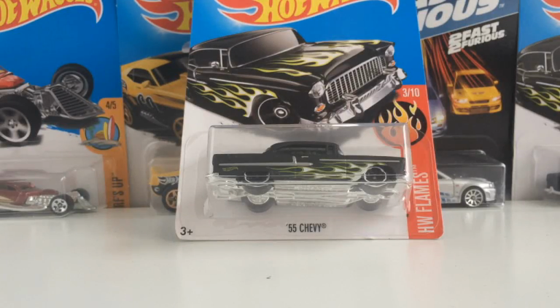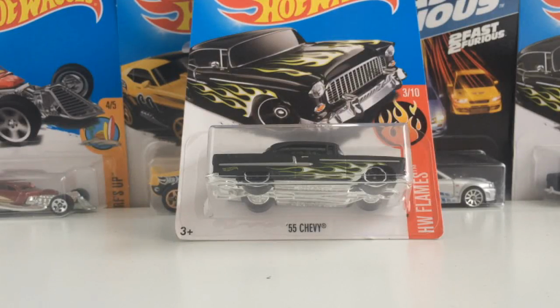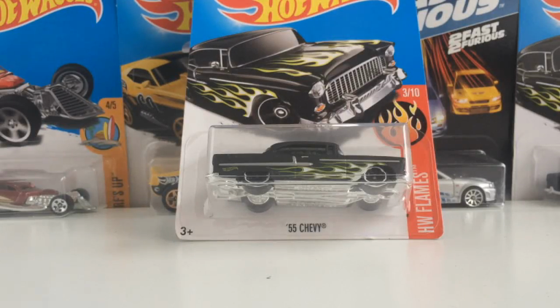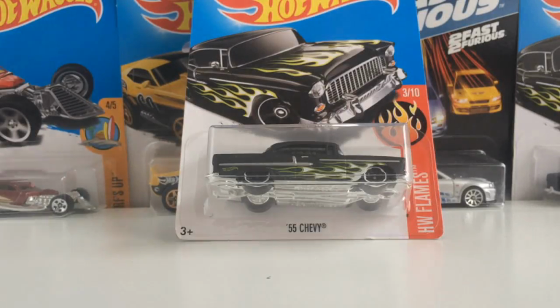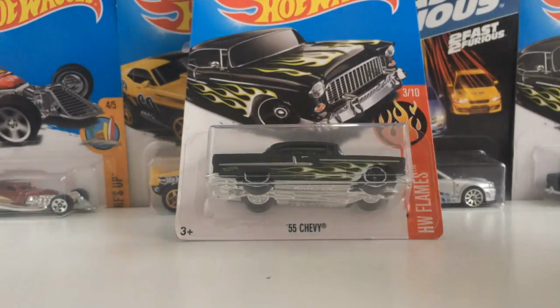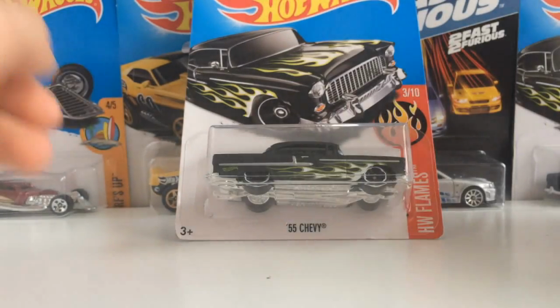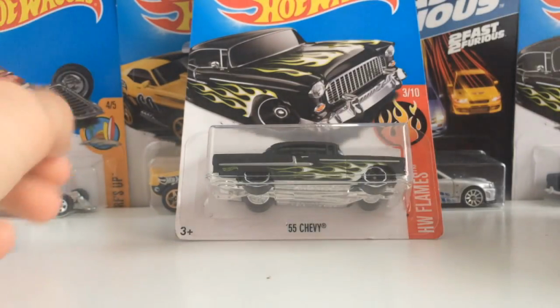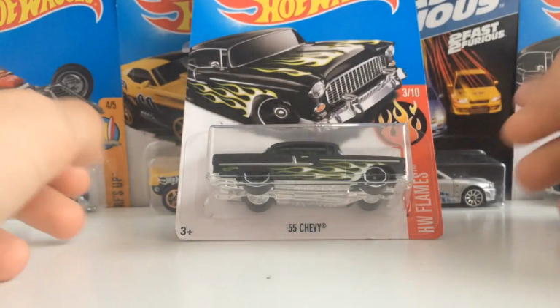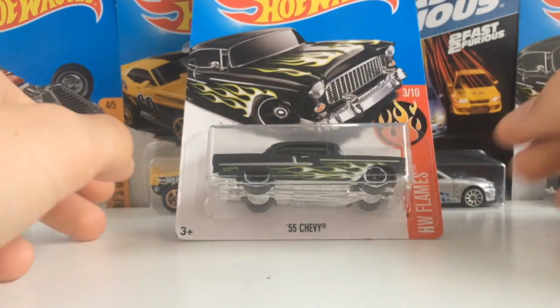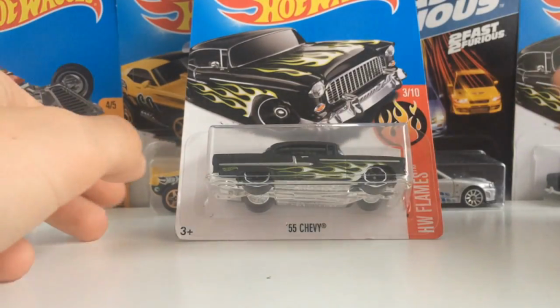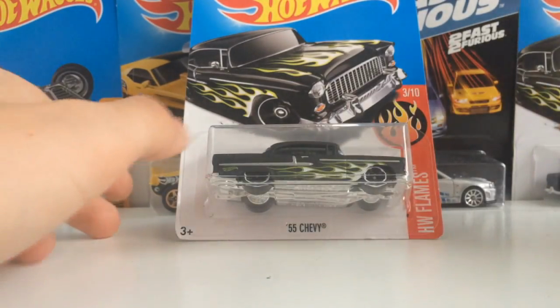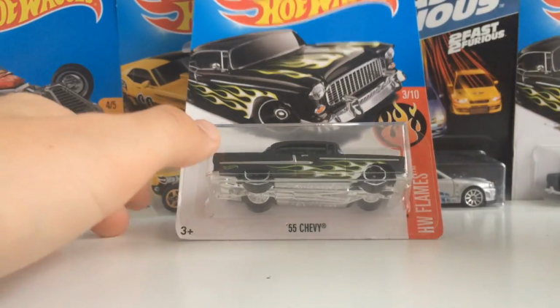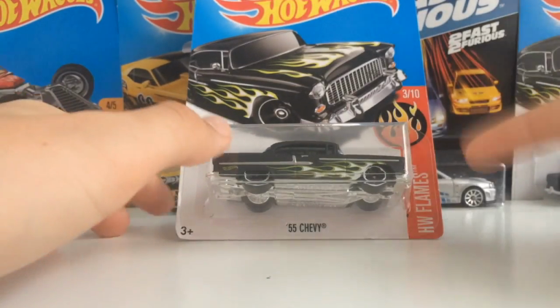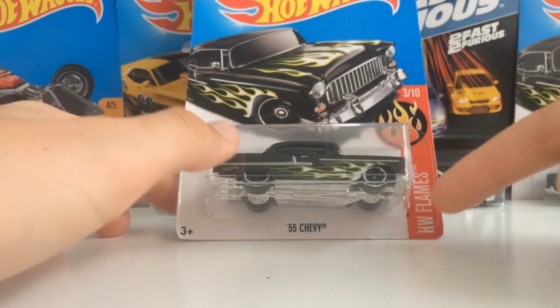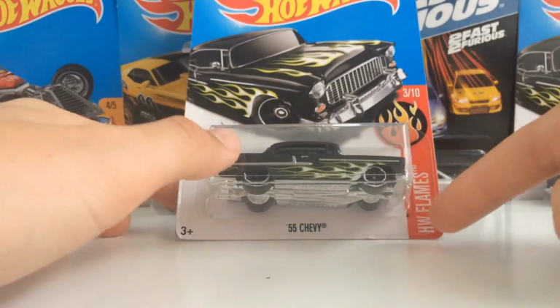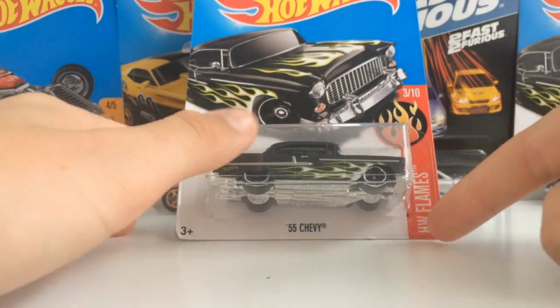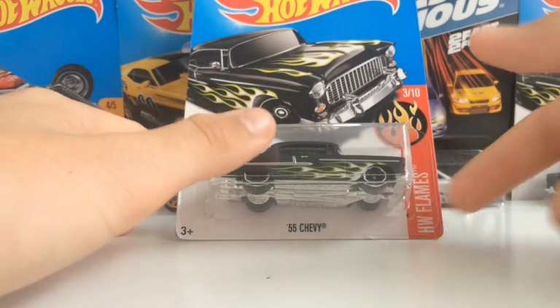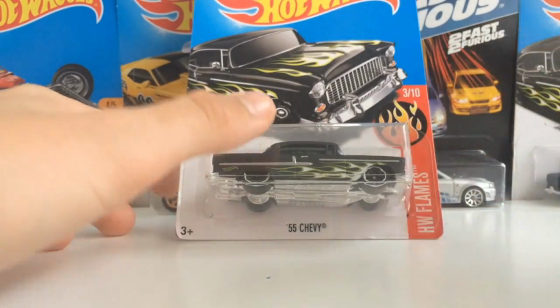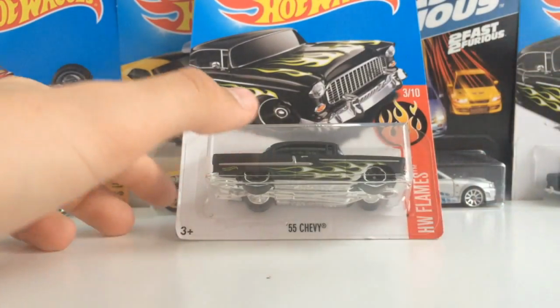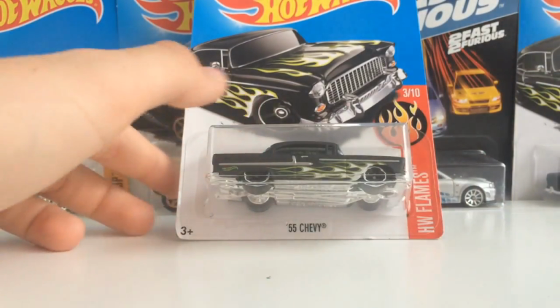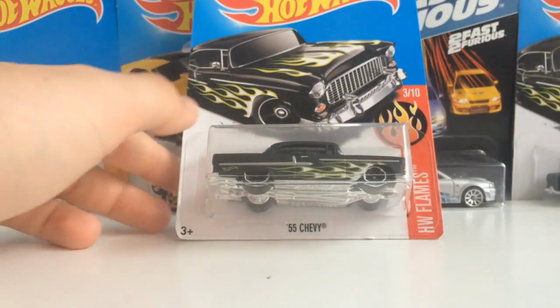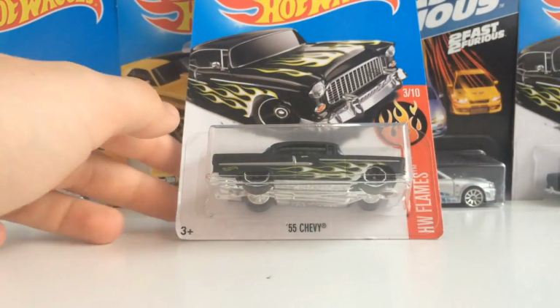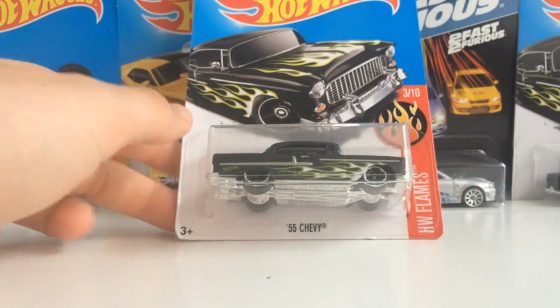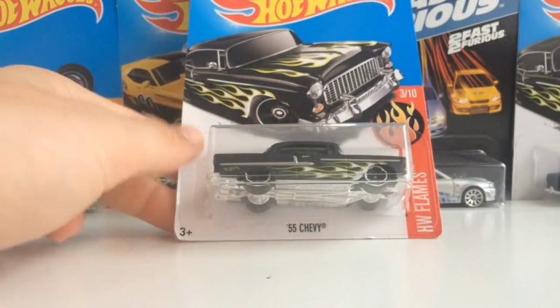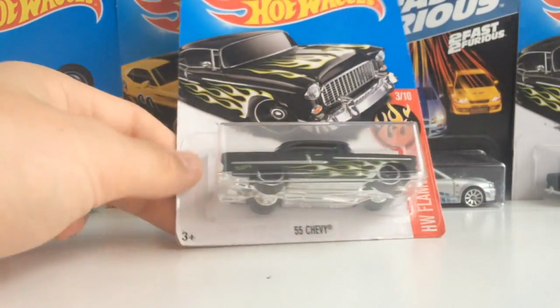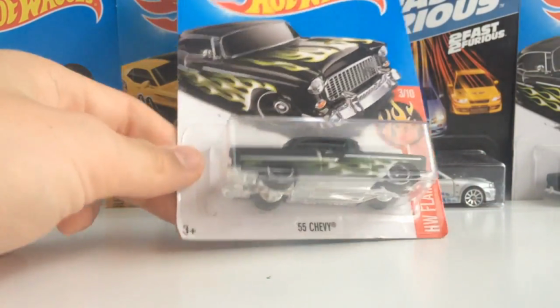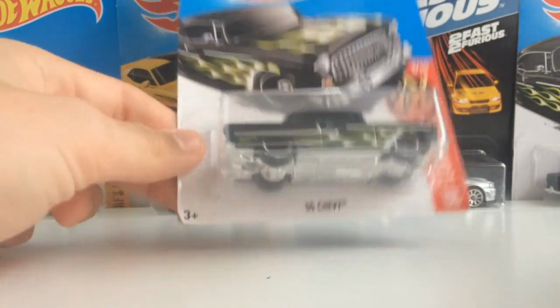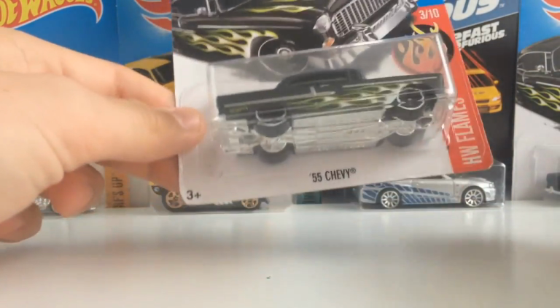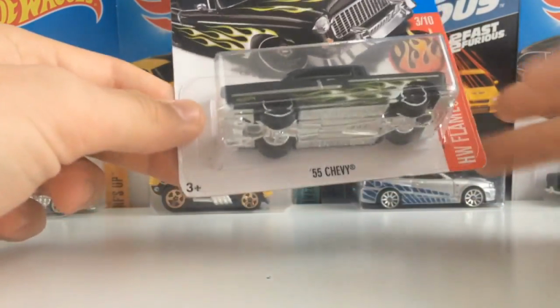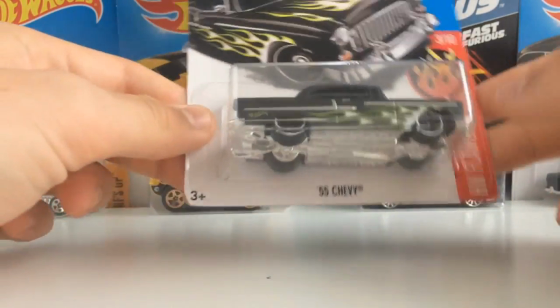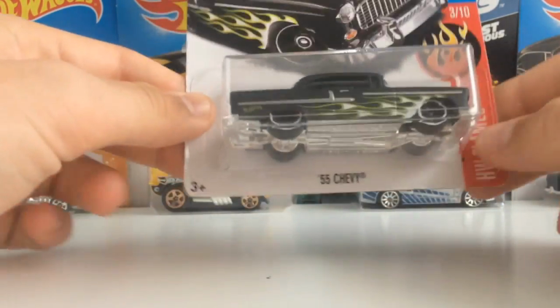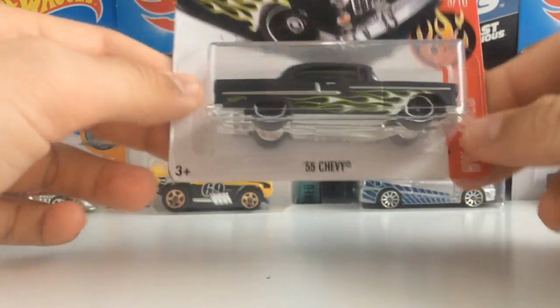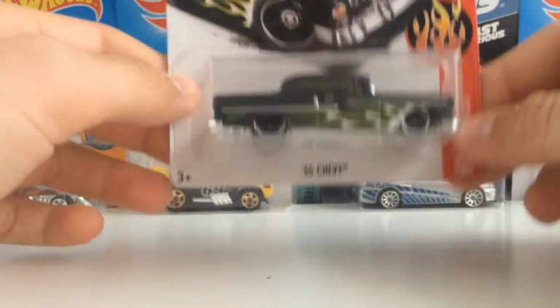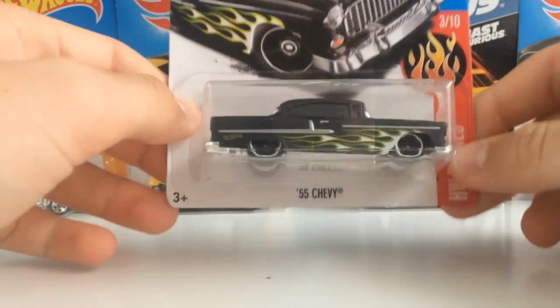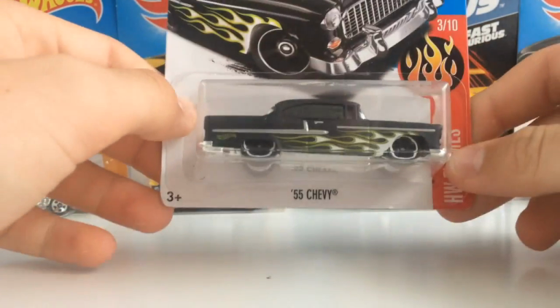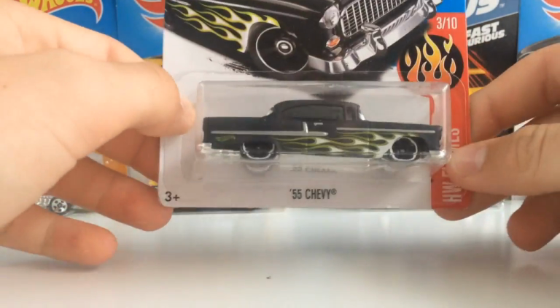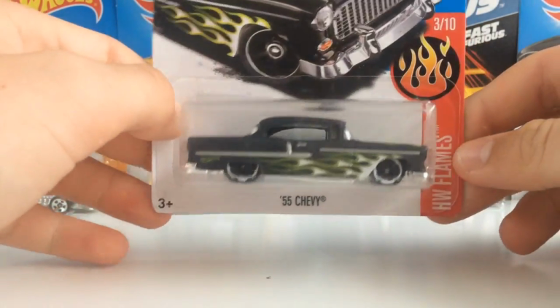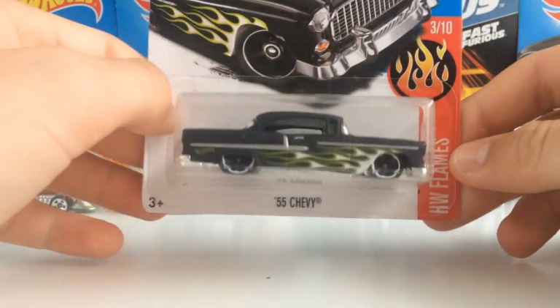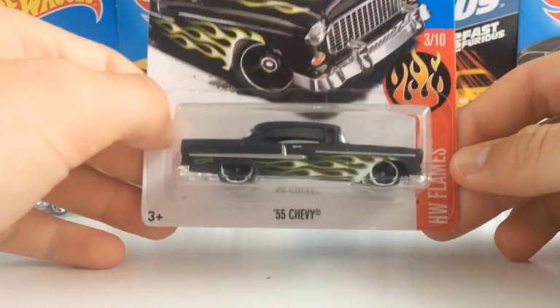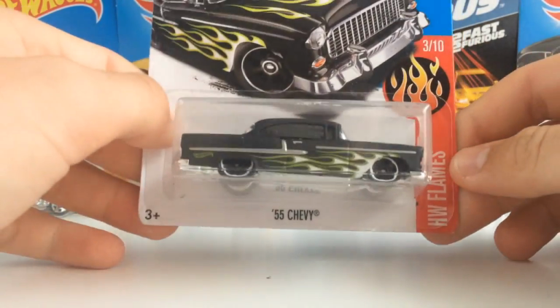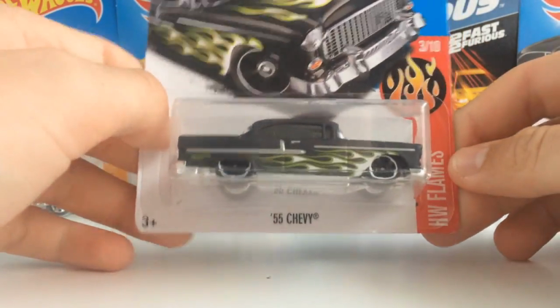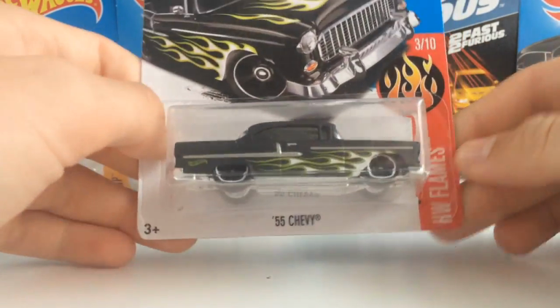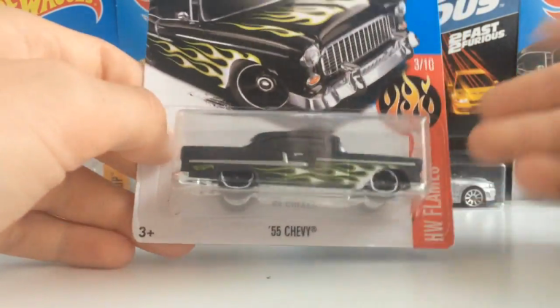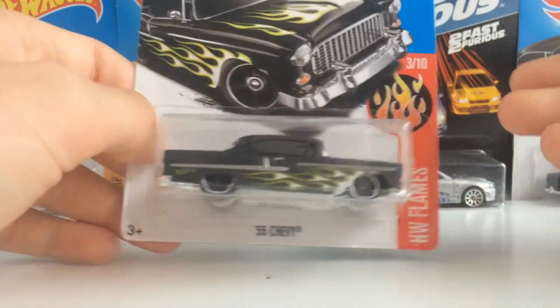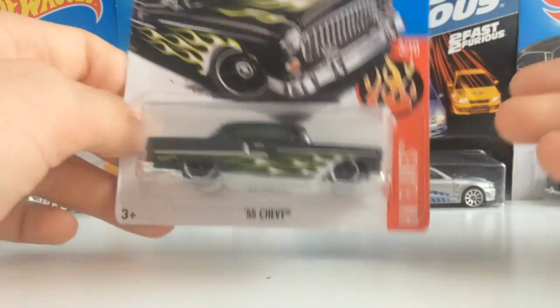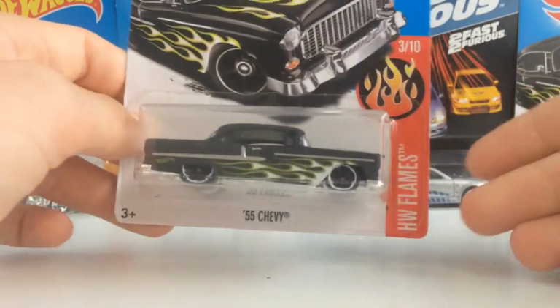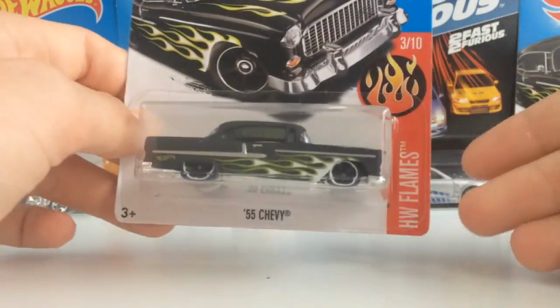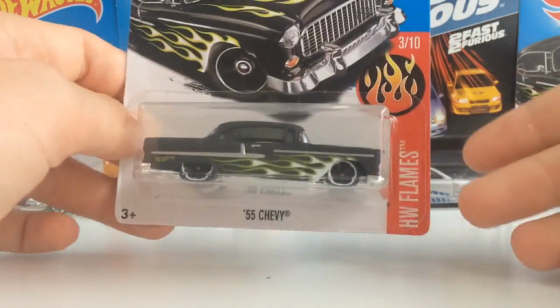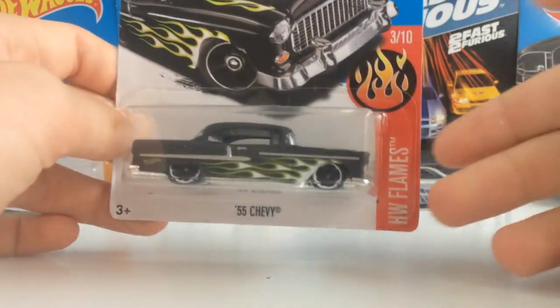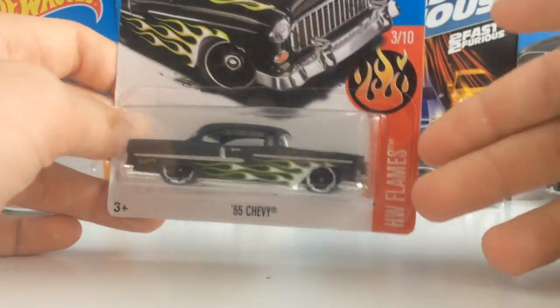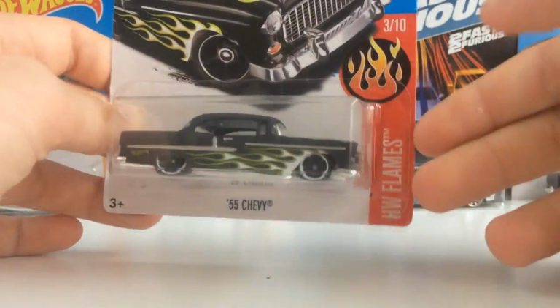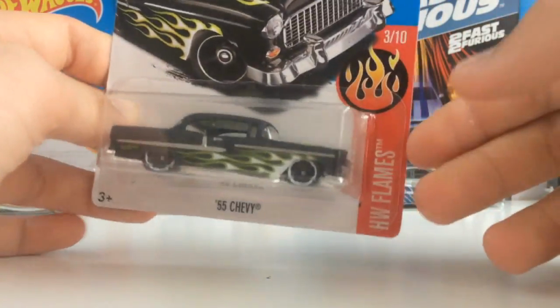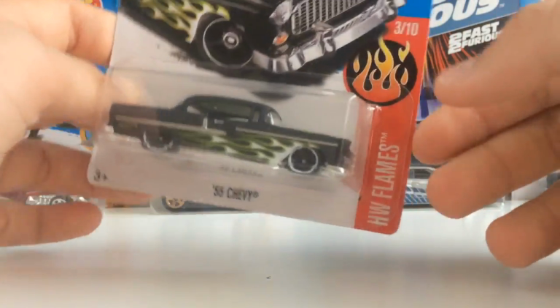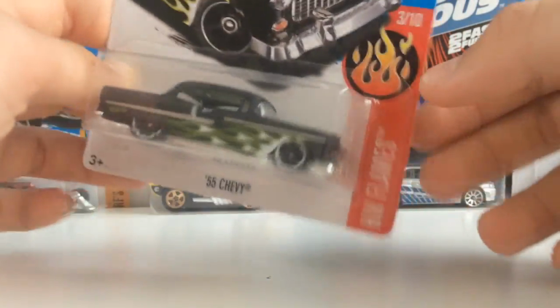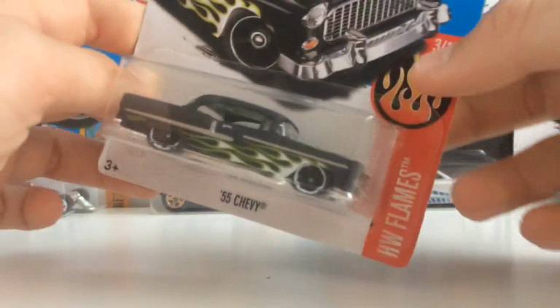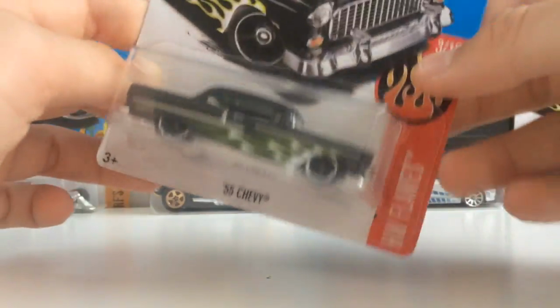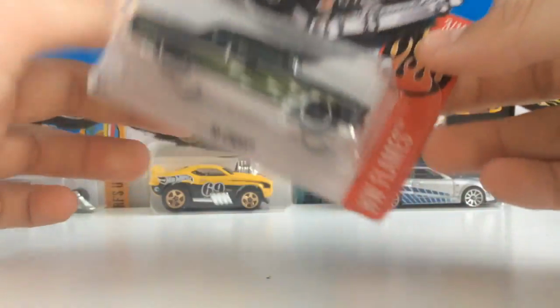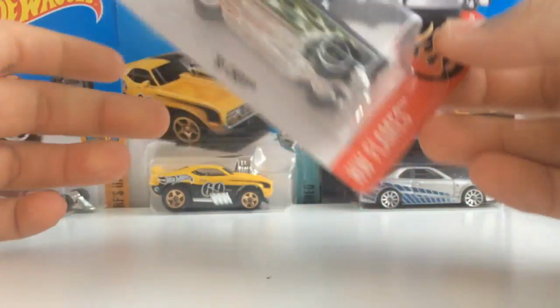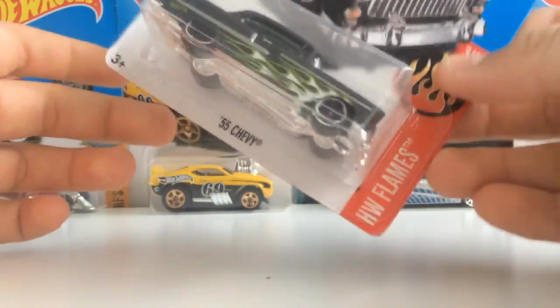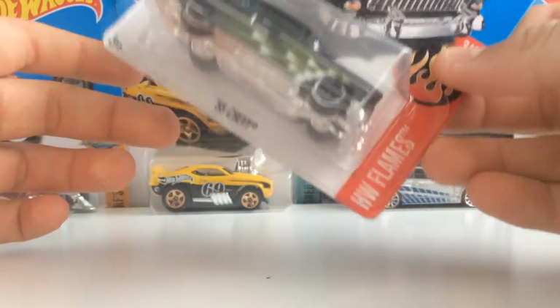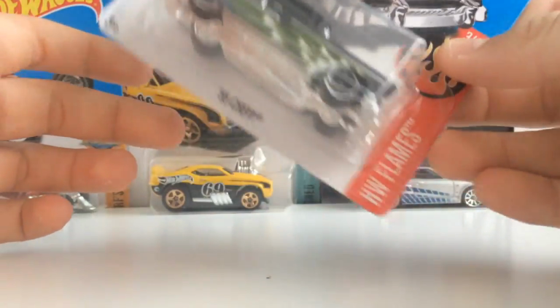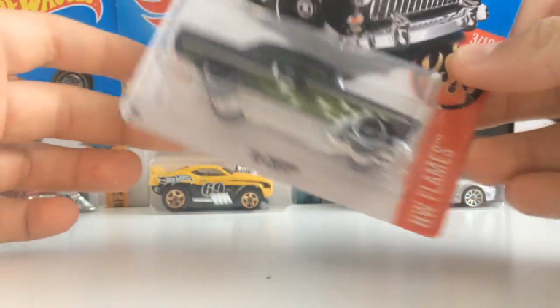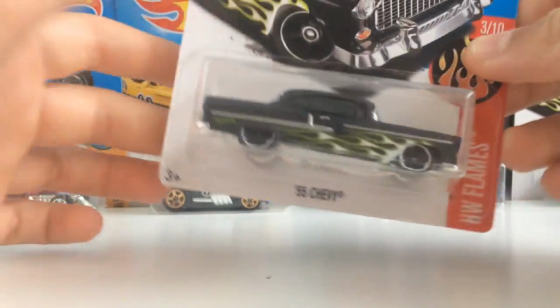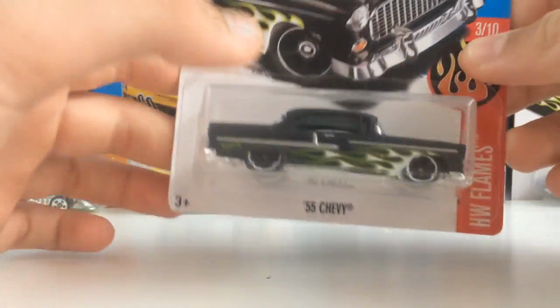Hello everyone, my name is BruceDead and welcome to today's video. Today we are going to be looking at the 55 Chevy, which is in the 2017 Hot Wheels Flame series.